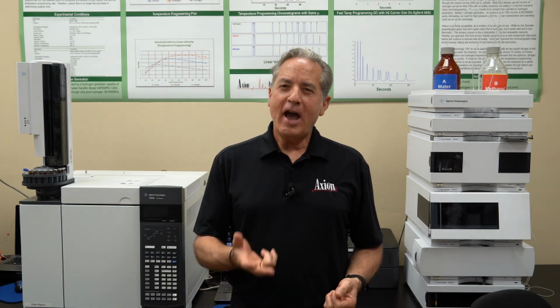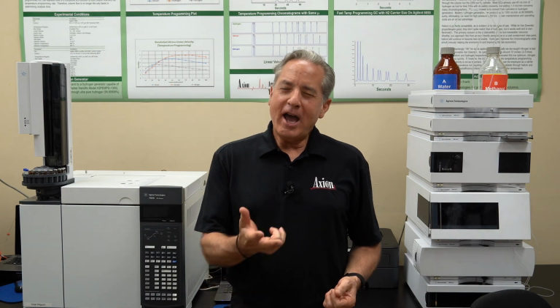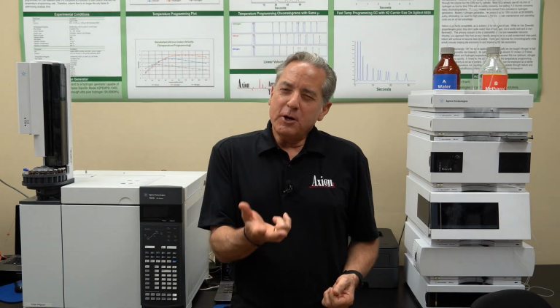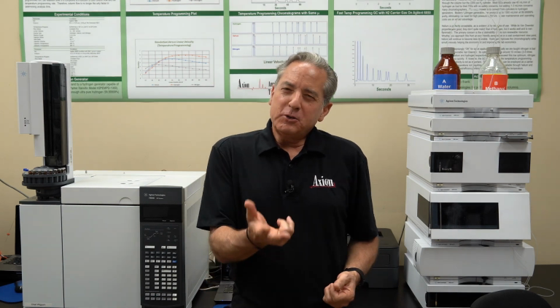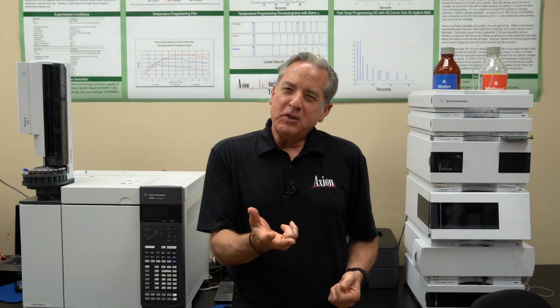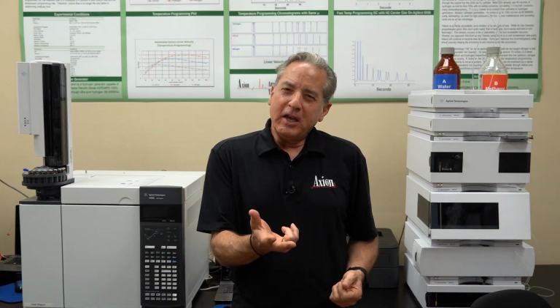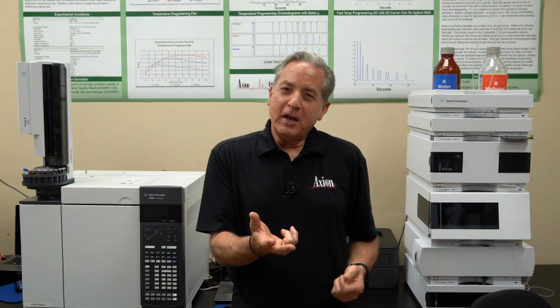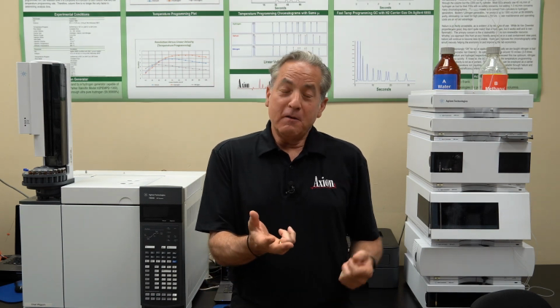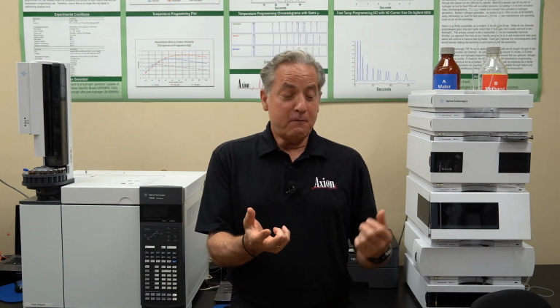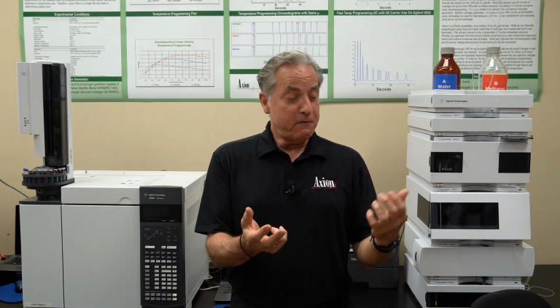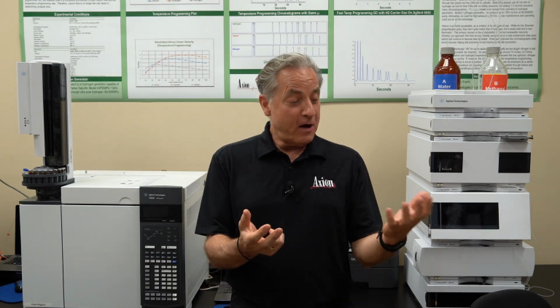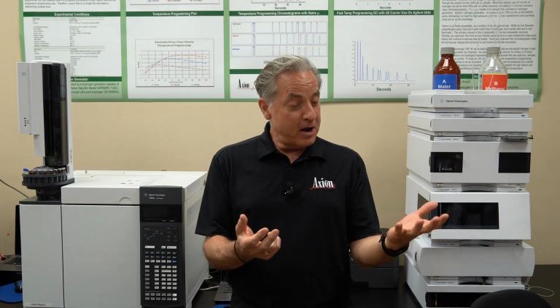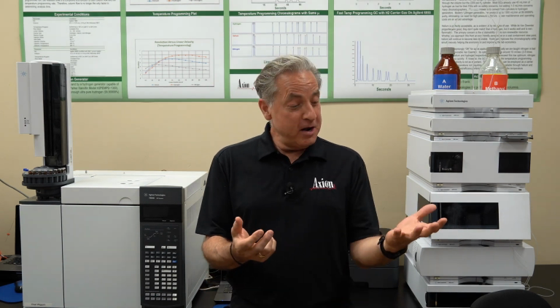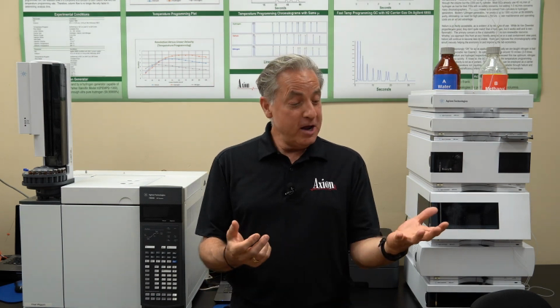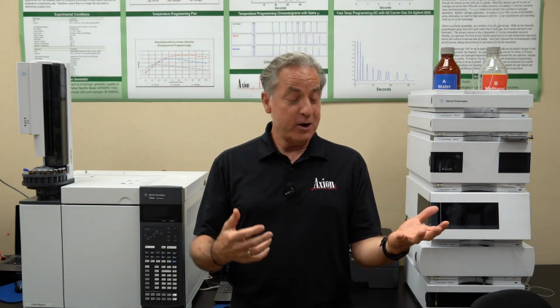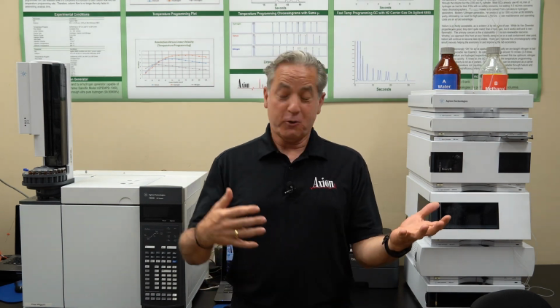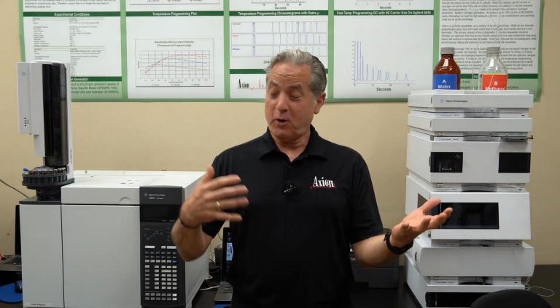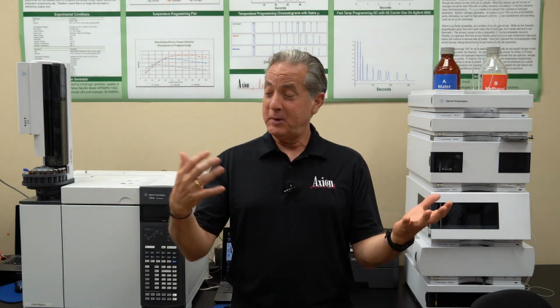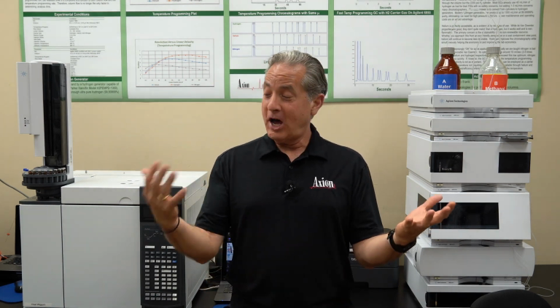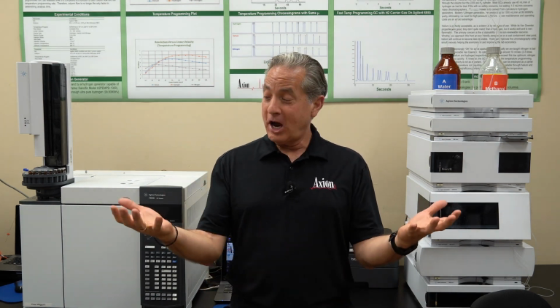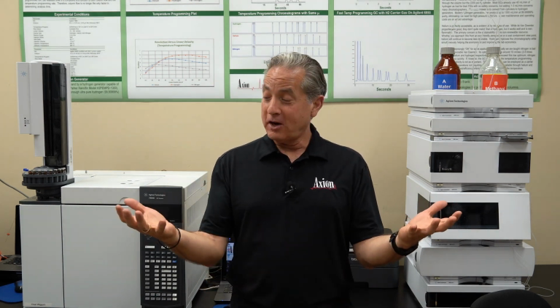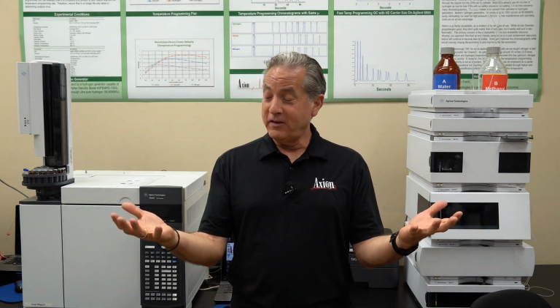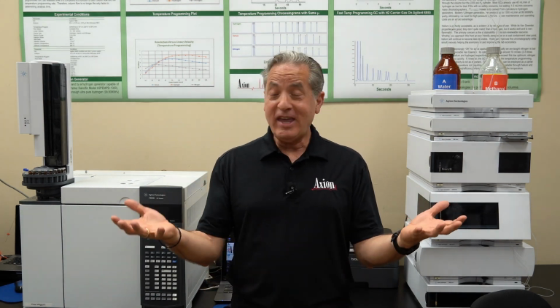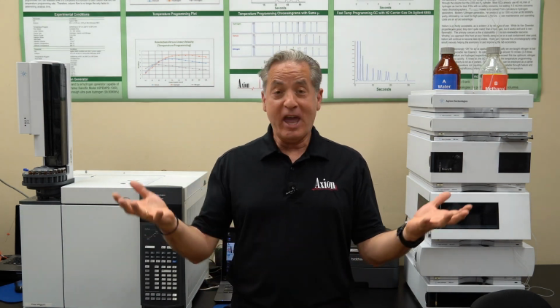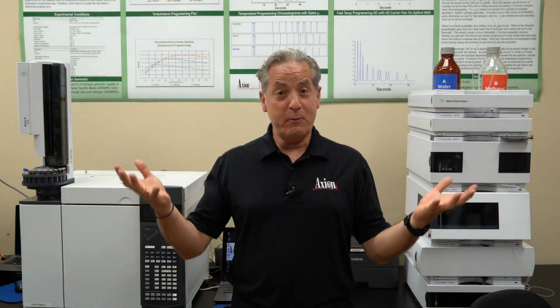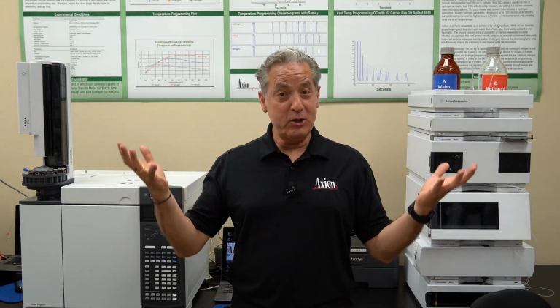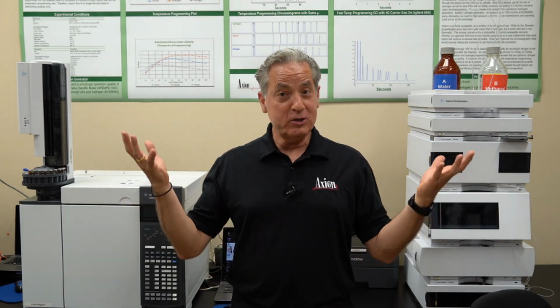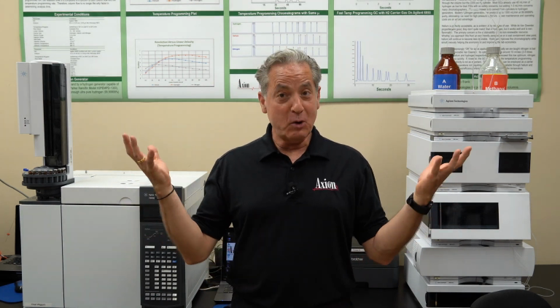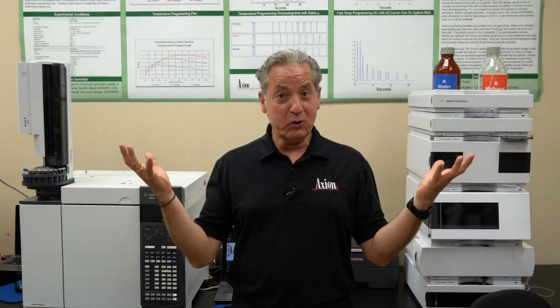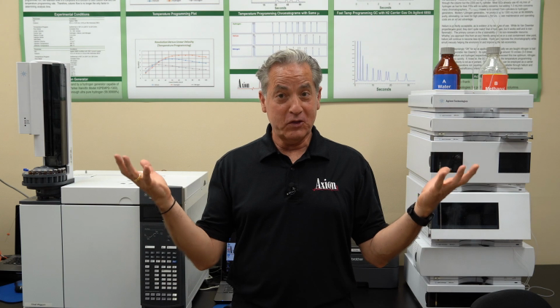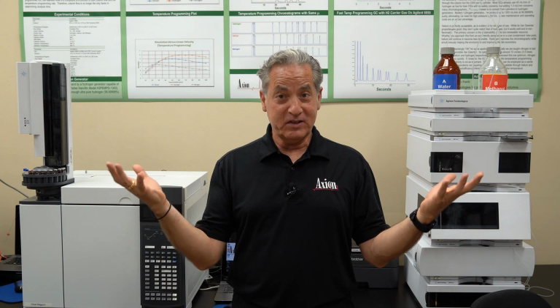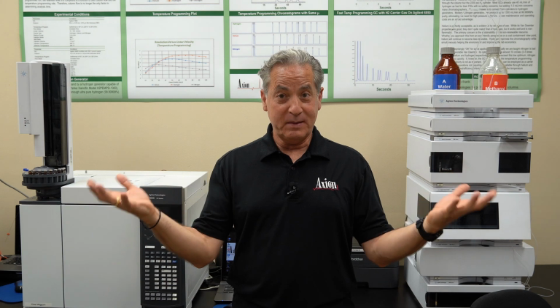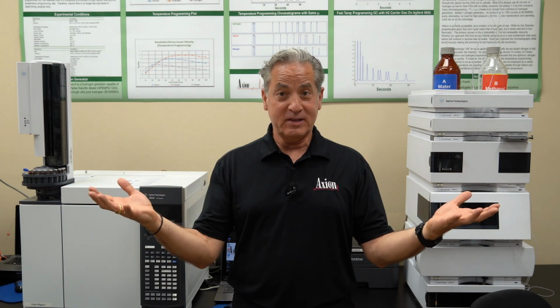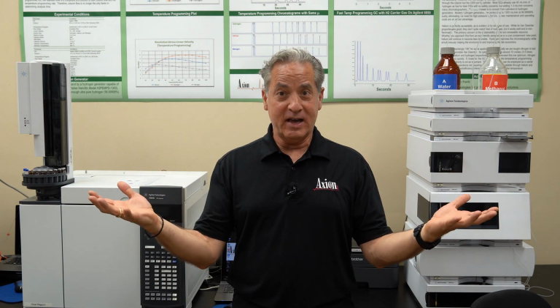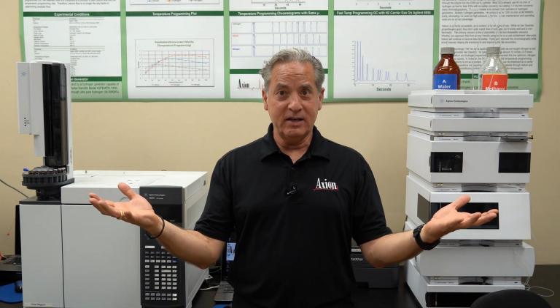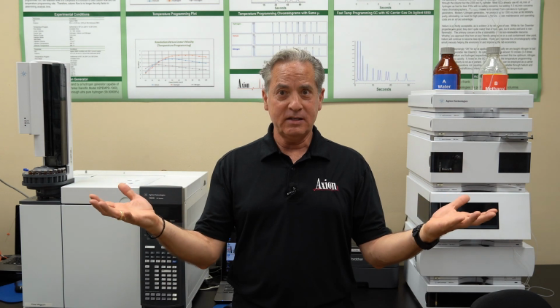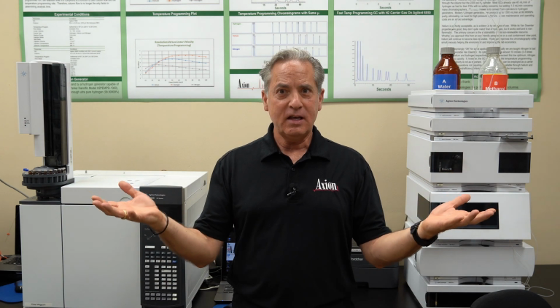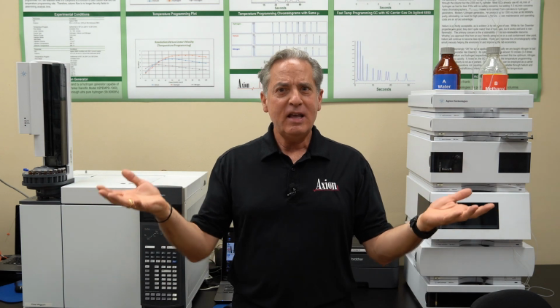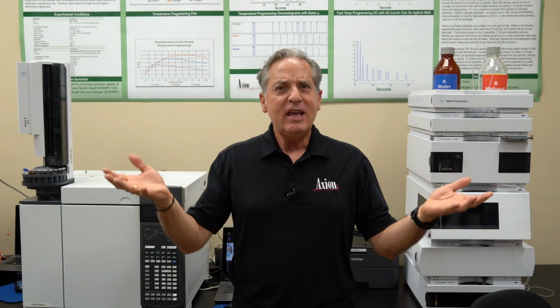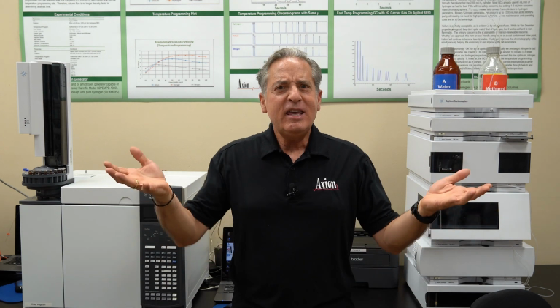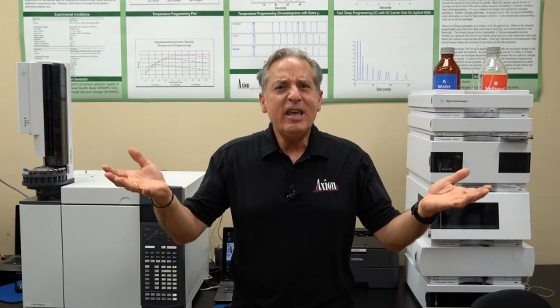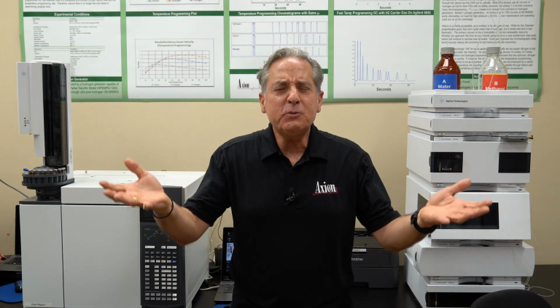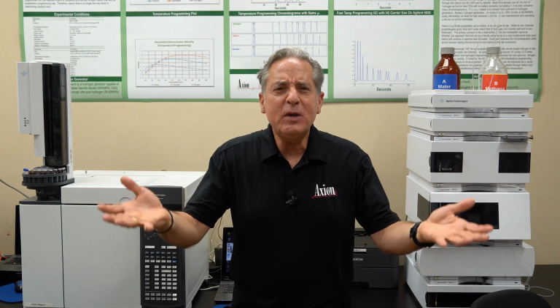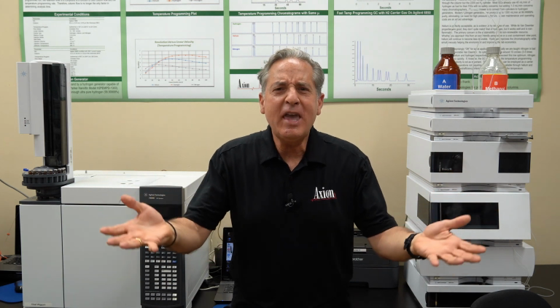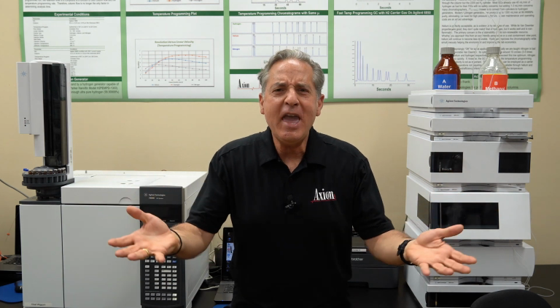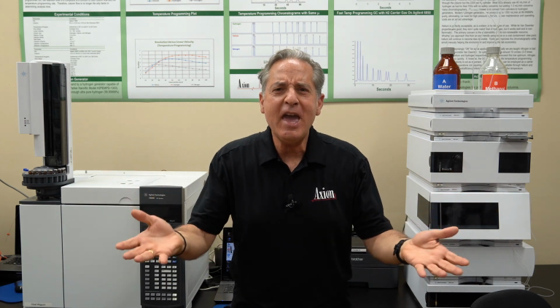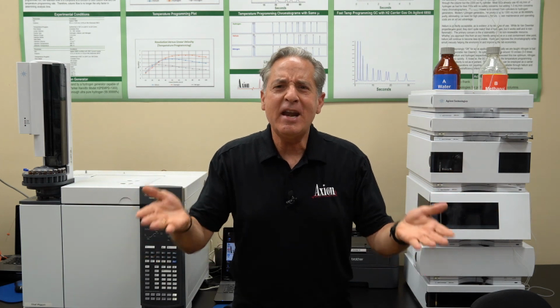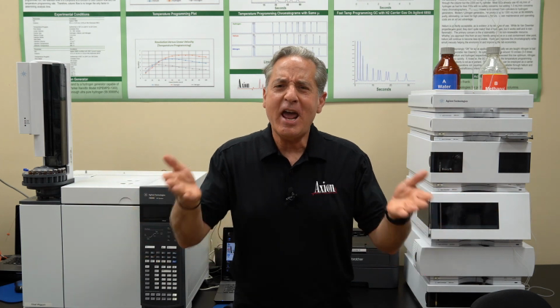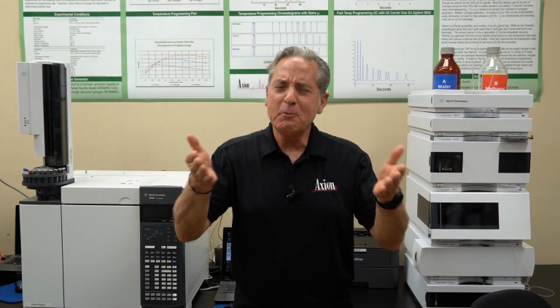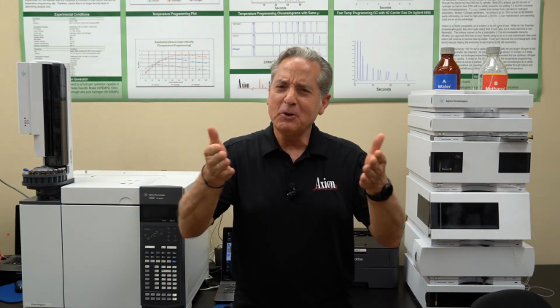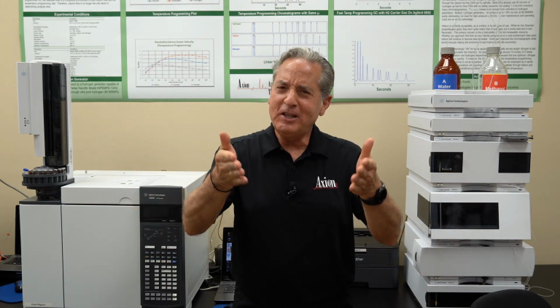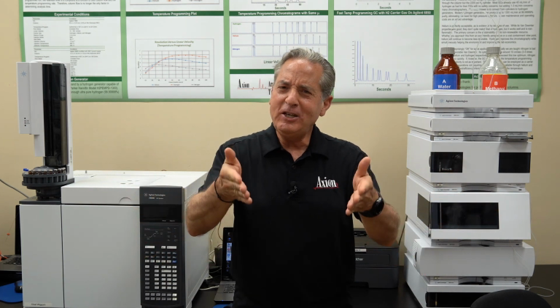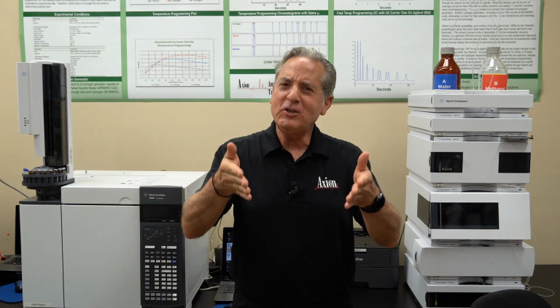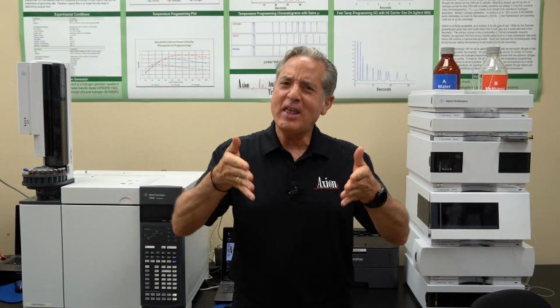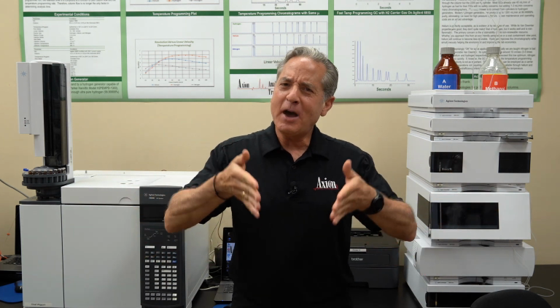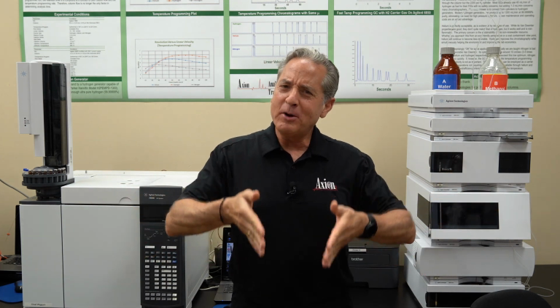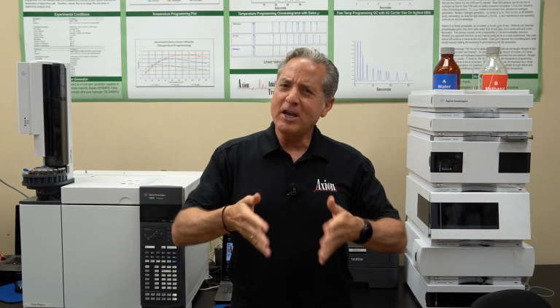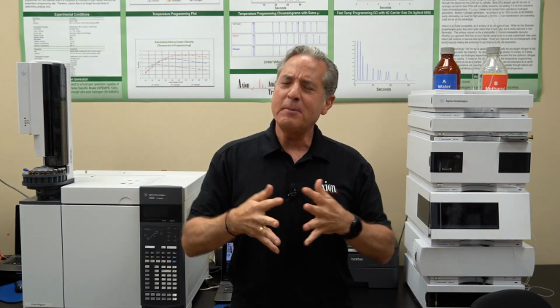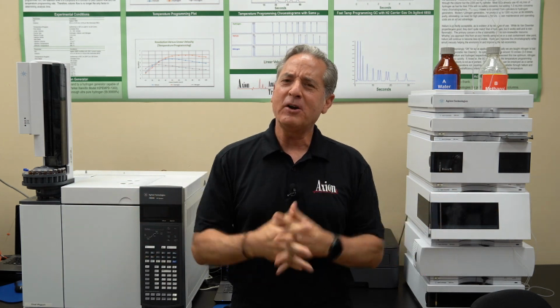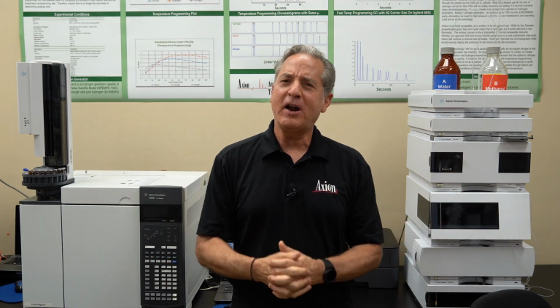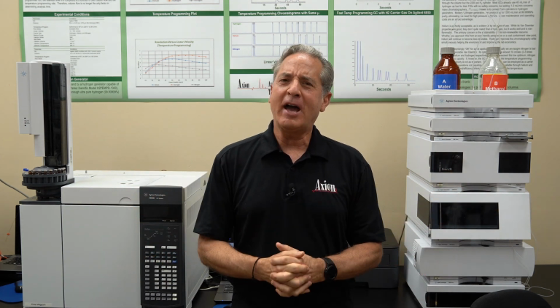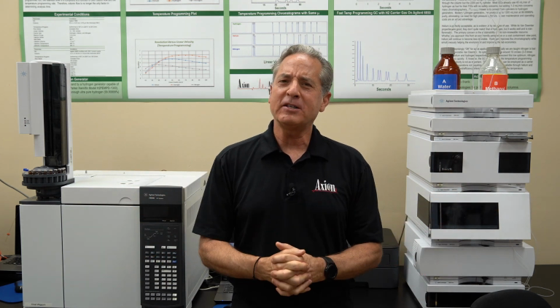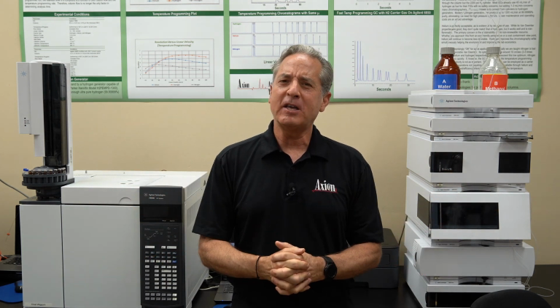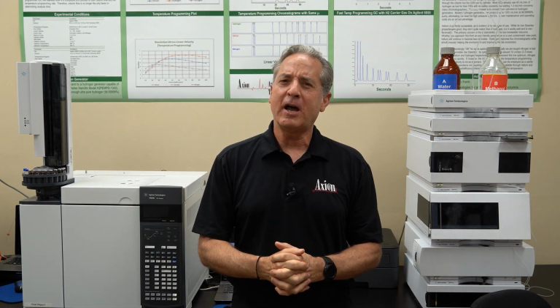I know what you're thinking — fun? Chromatography? Can we use both in the same sentence? Yes, we can, and we'll teach you that when you come here to Axion.